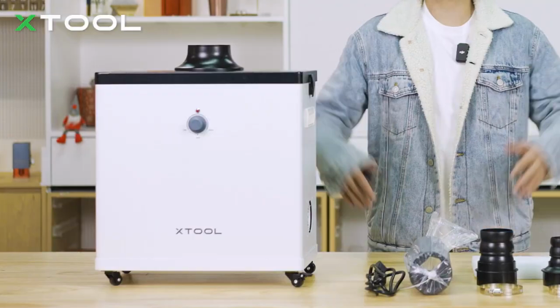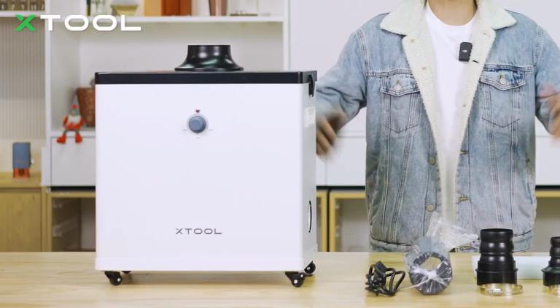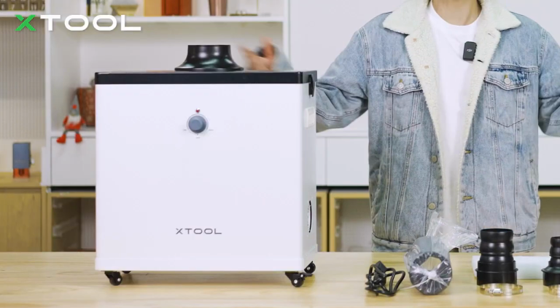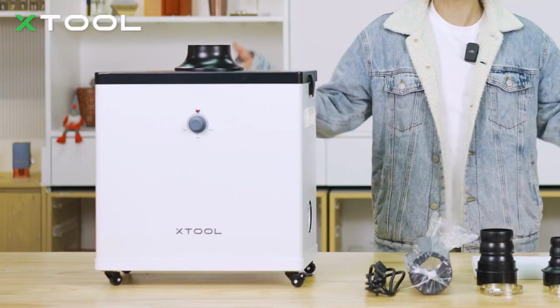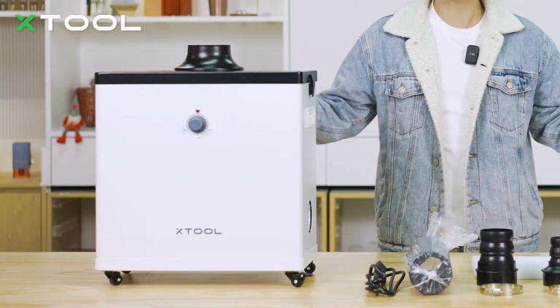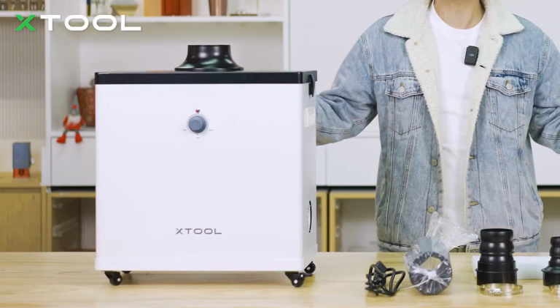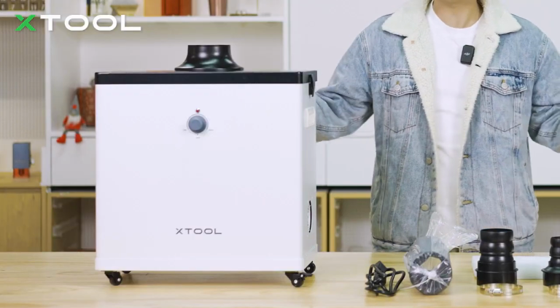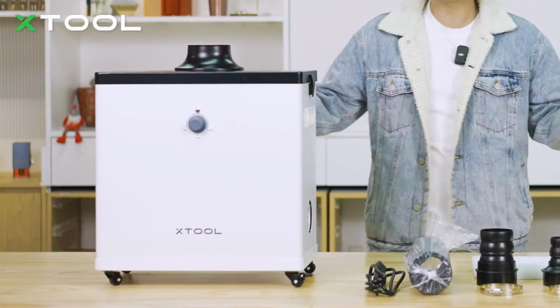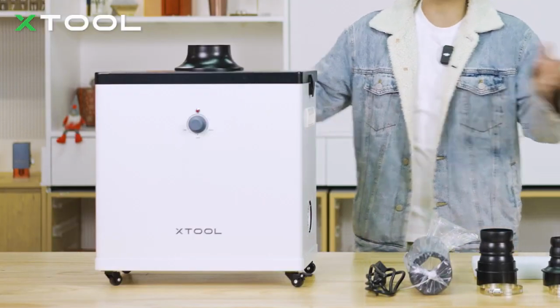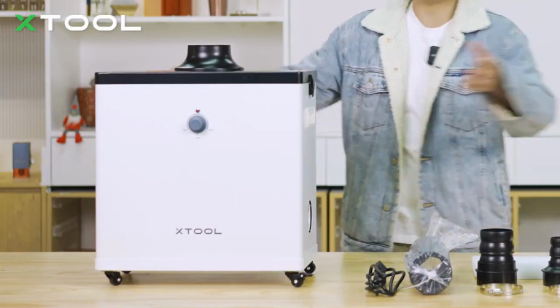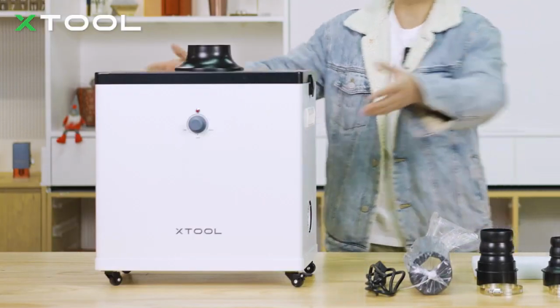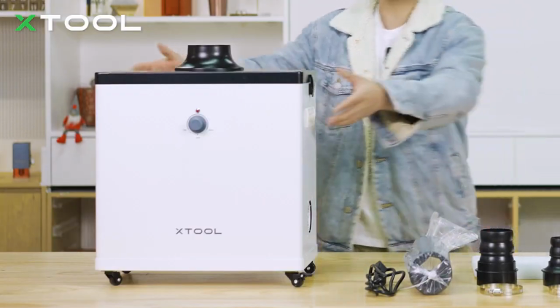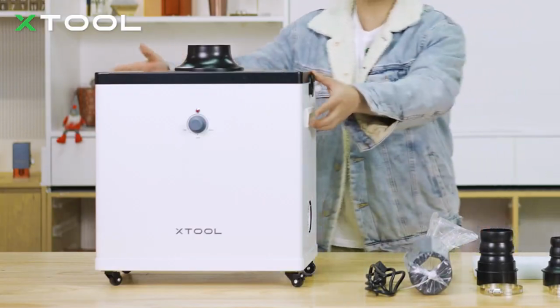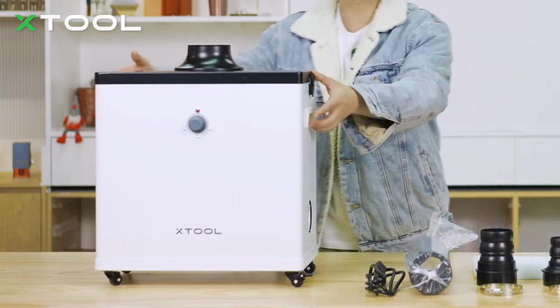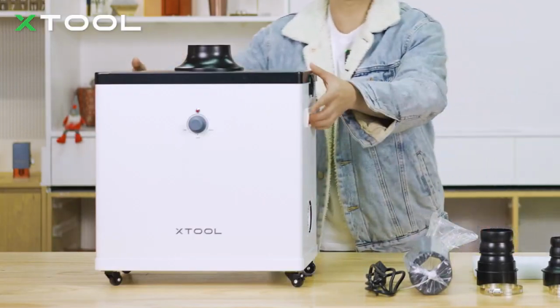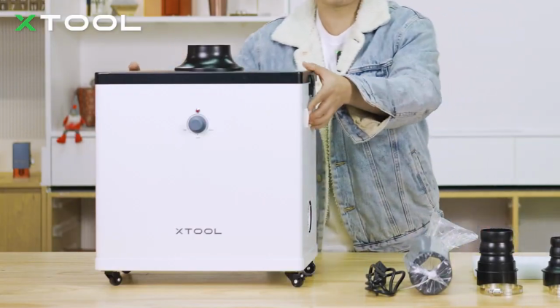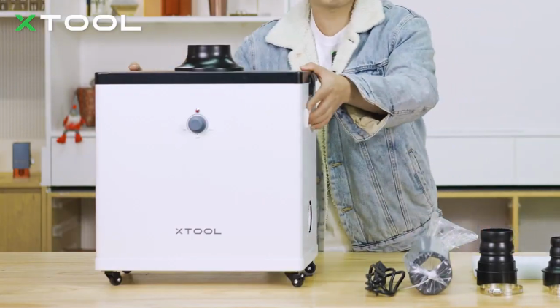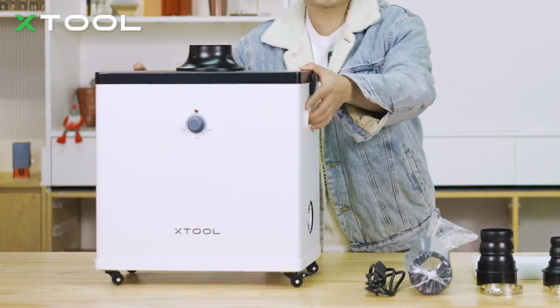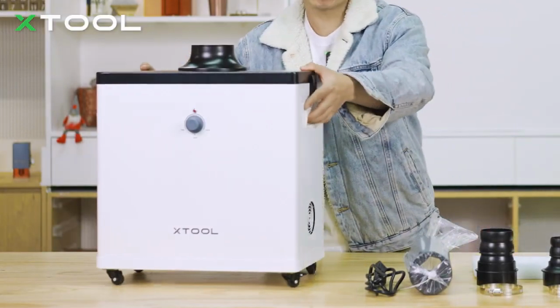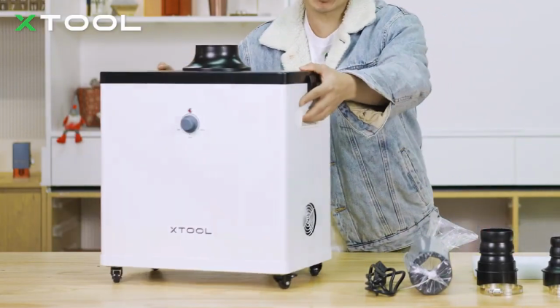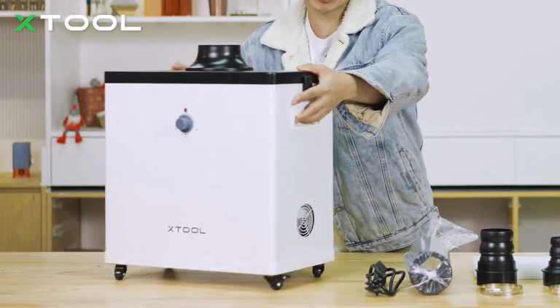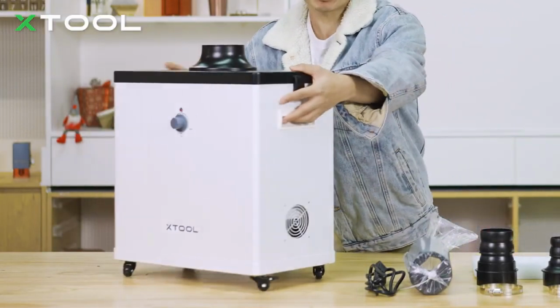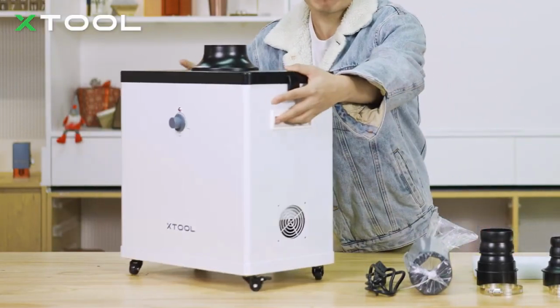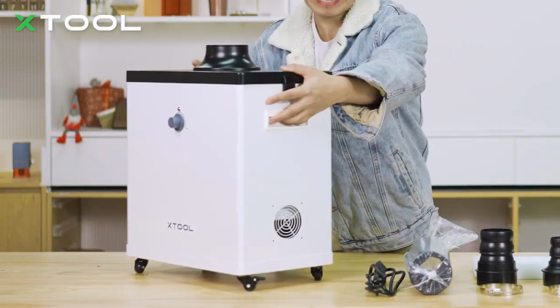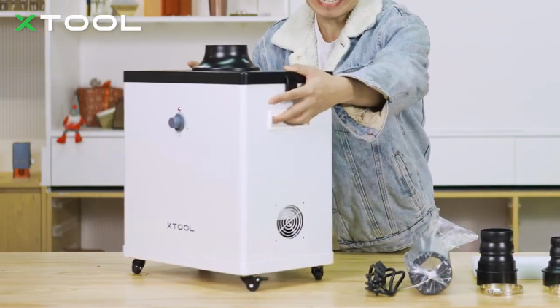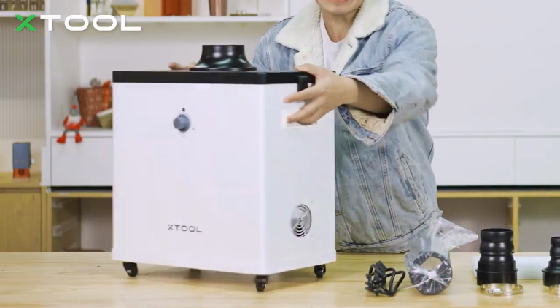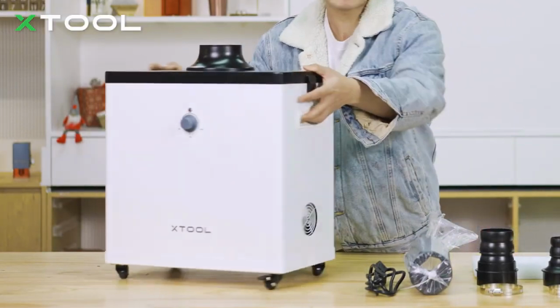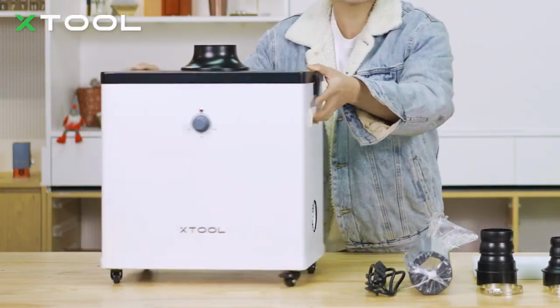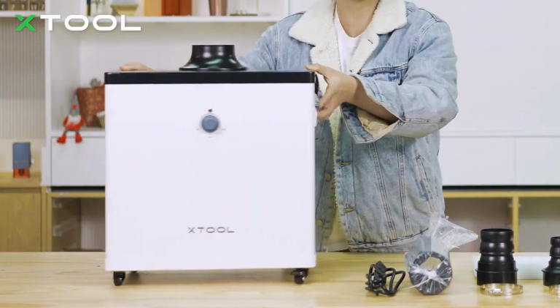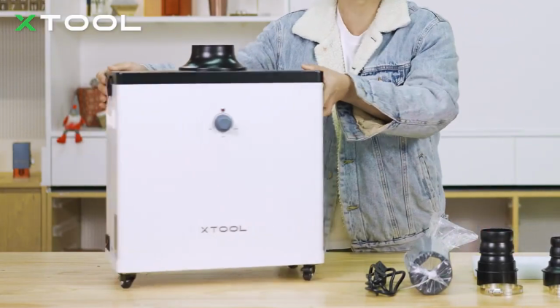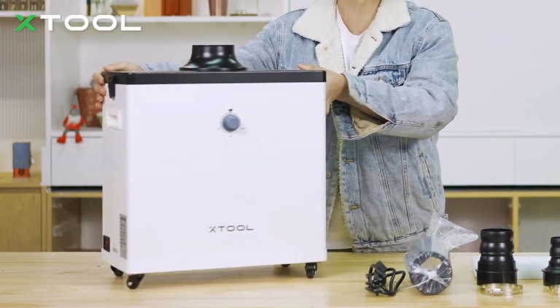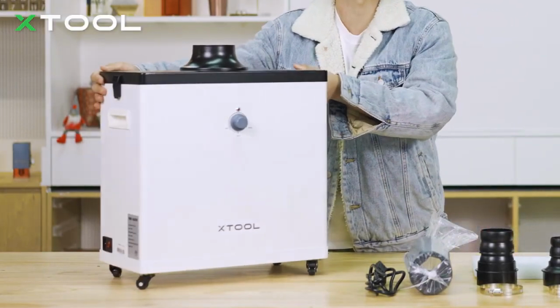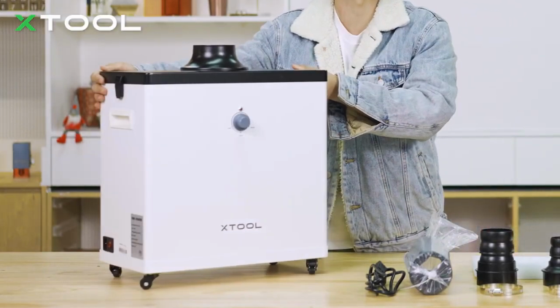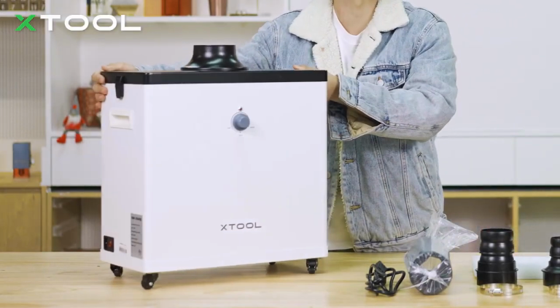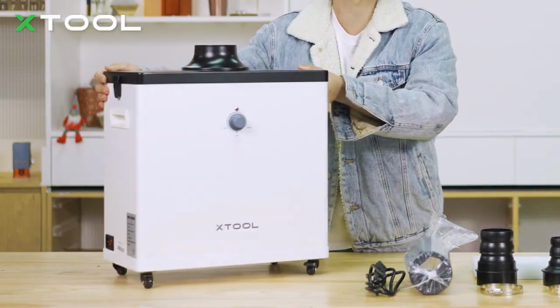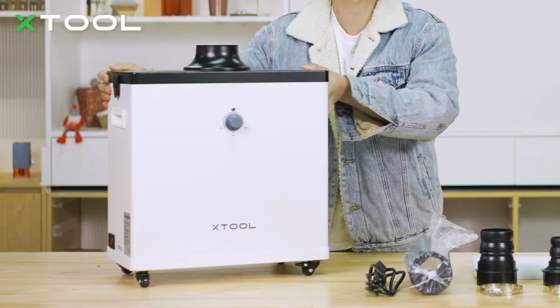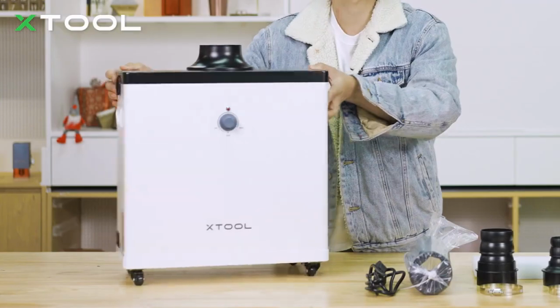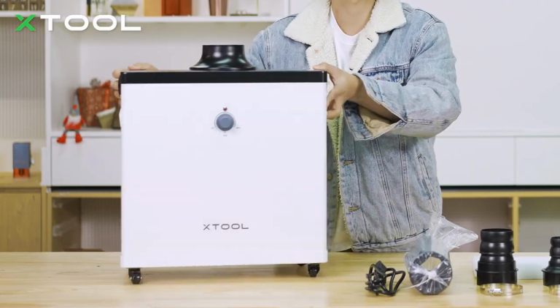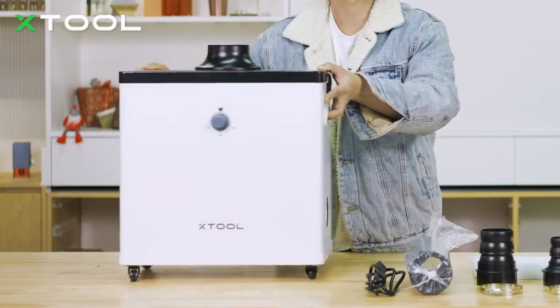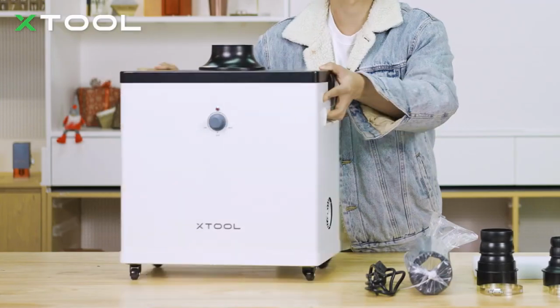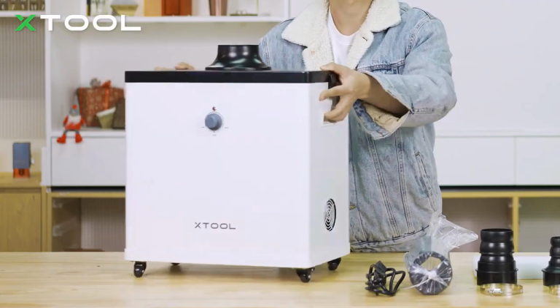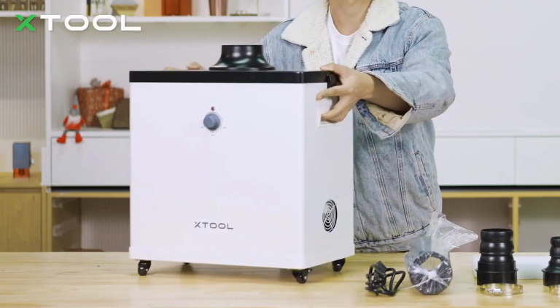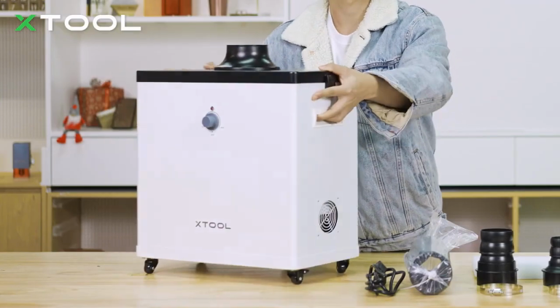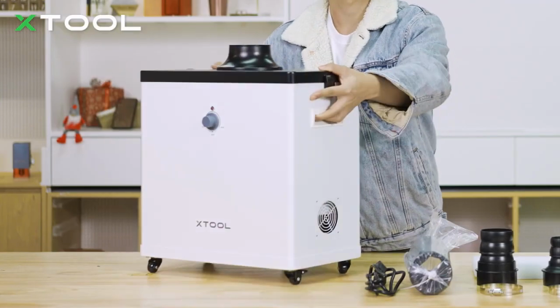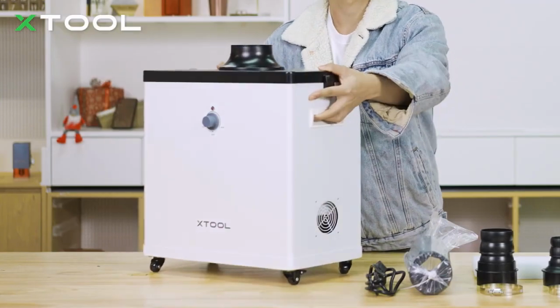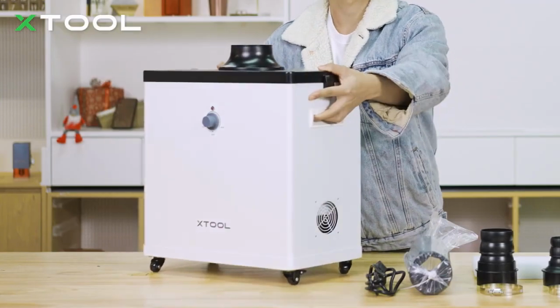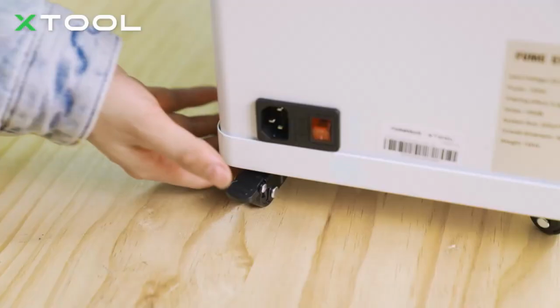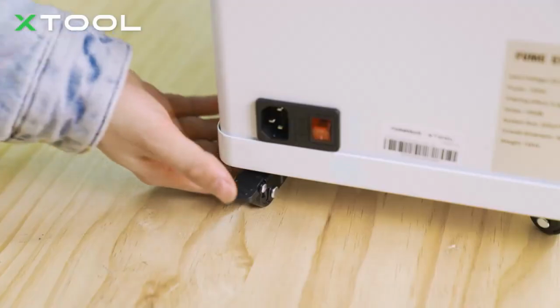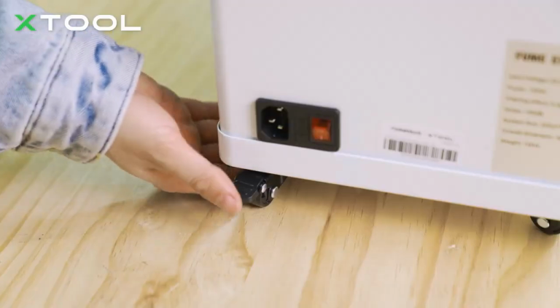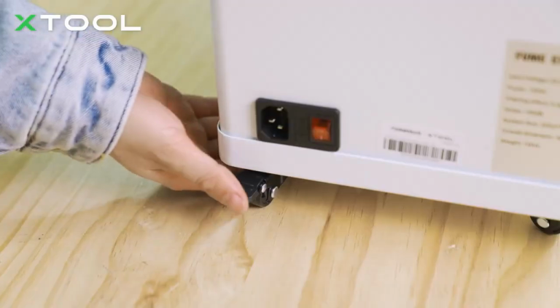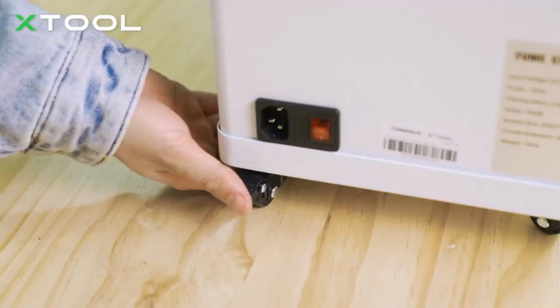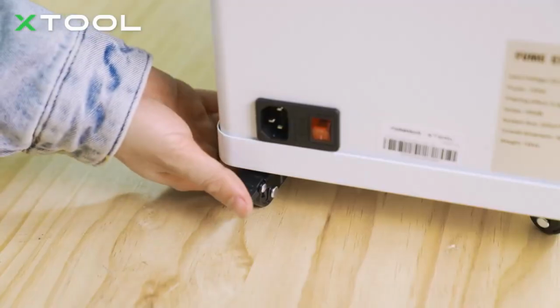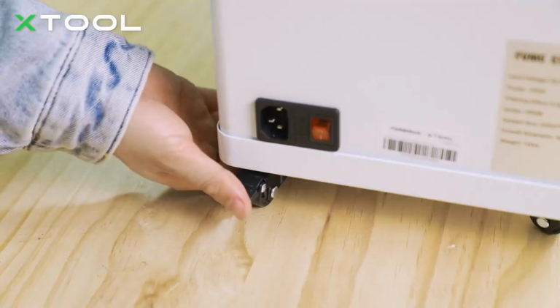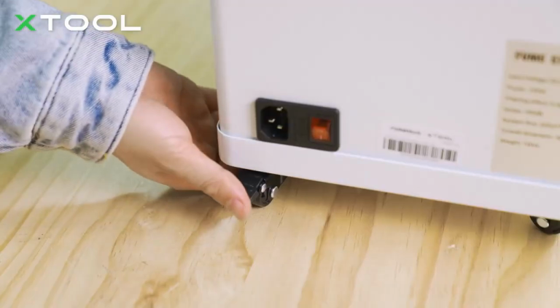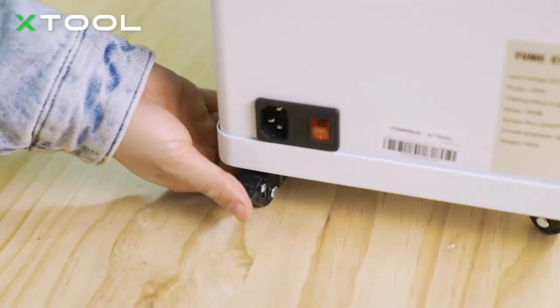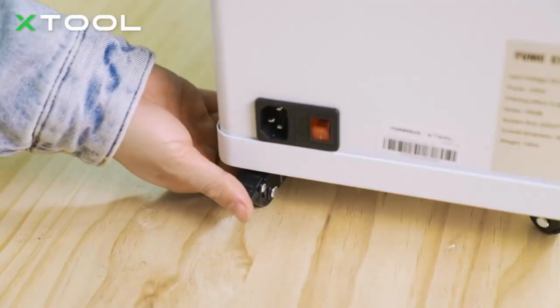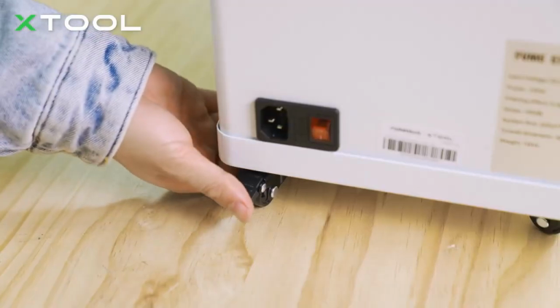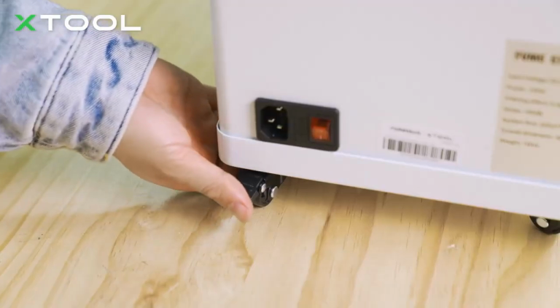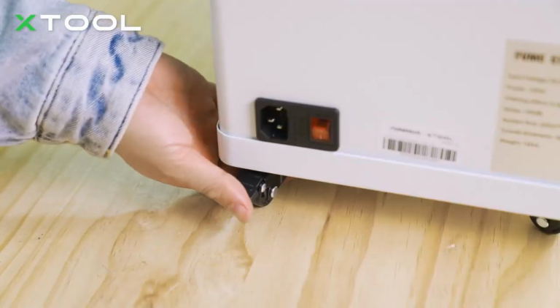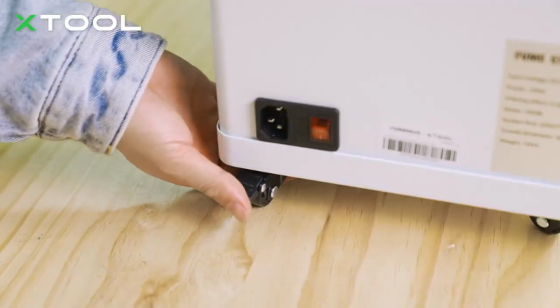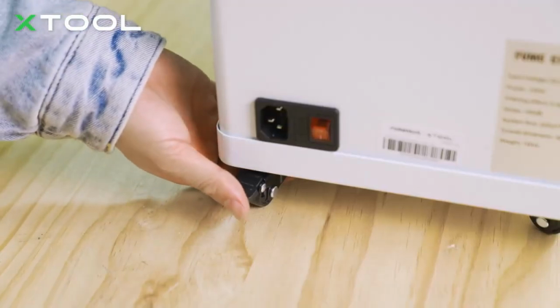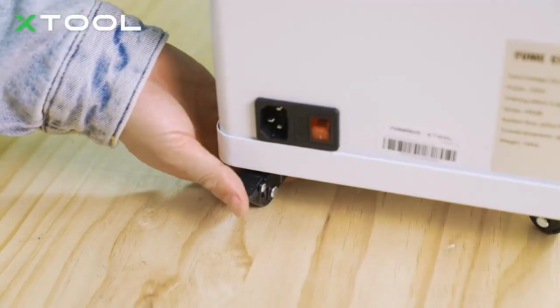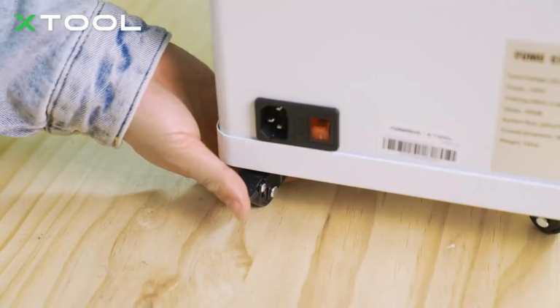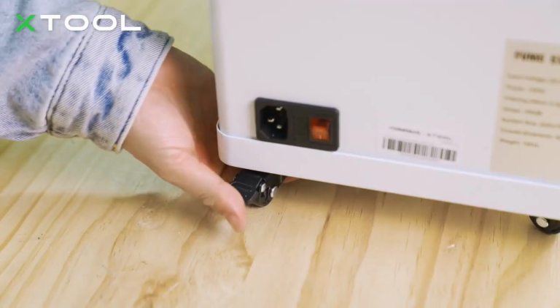On top of that, we've got handles and wheels to make it easy to move around. You can push it down to fix the wheel.